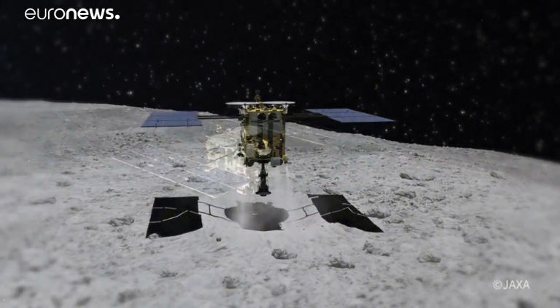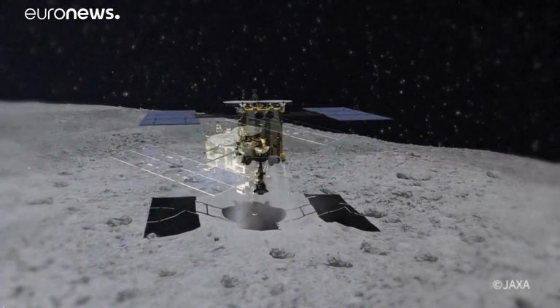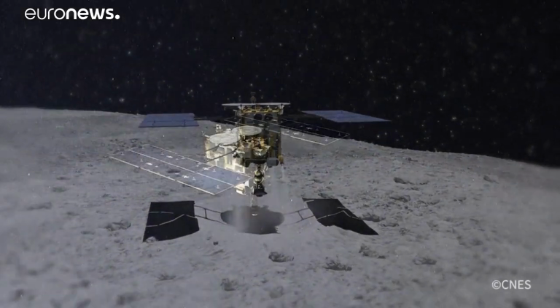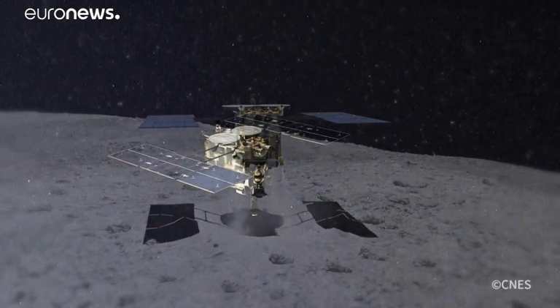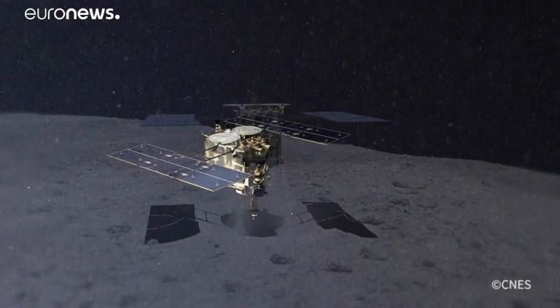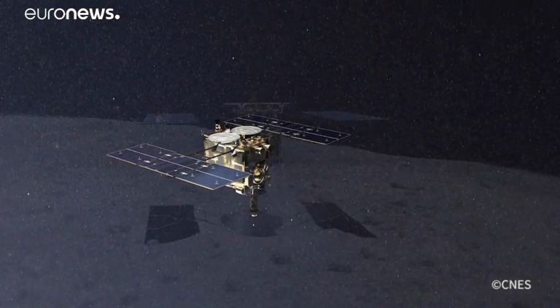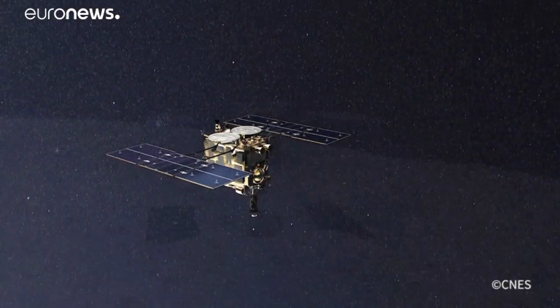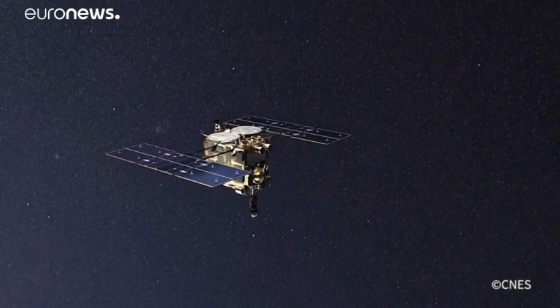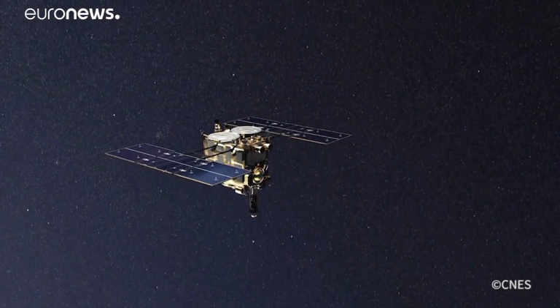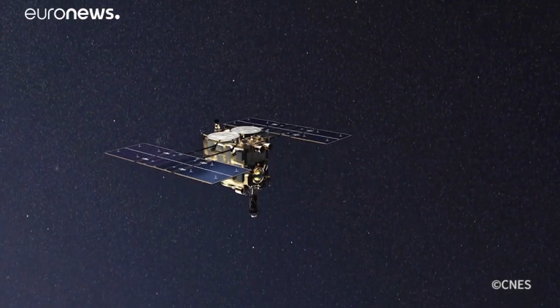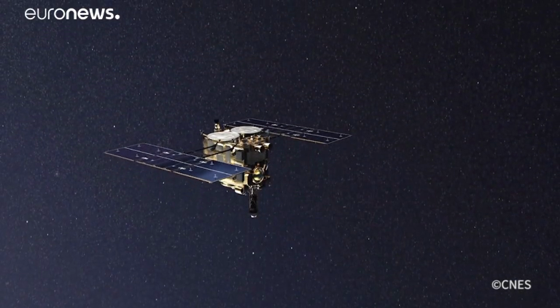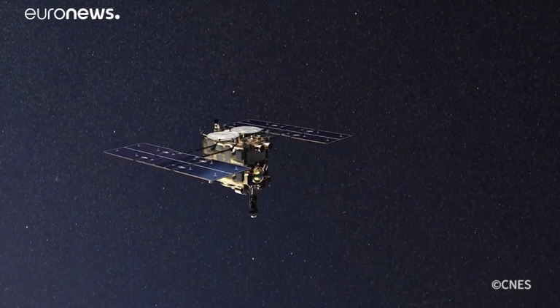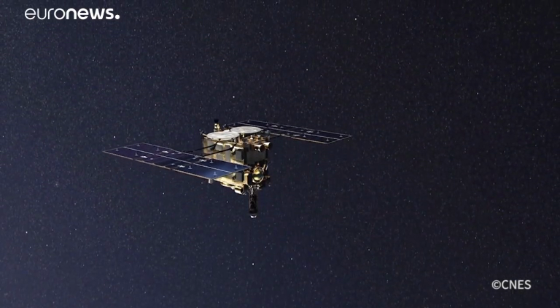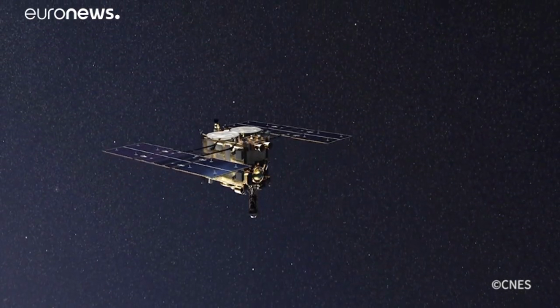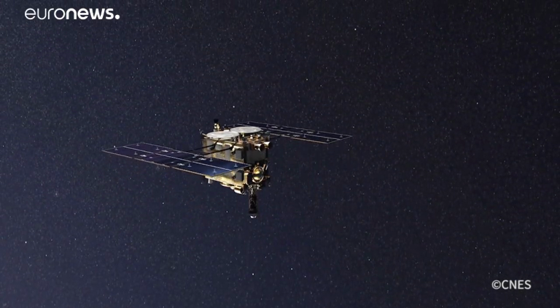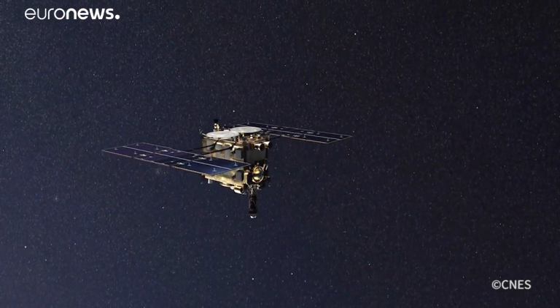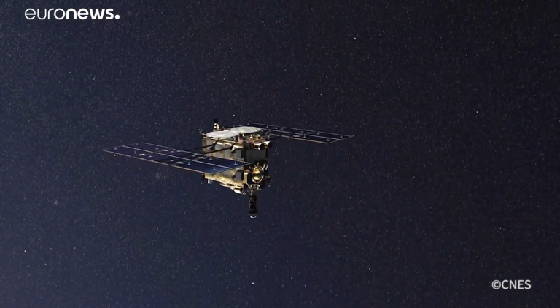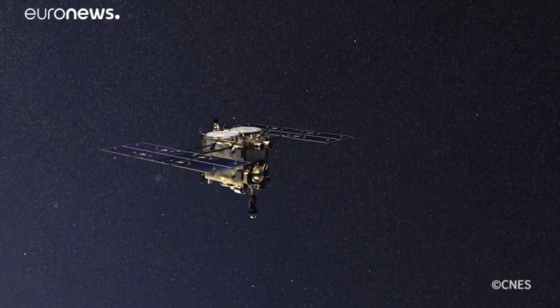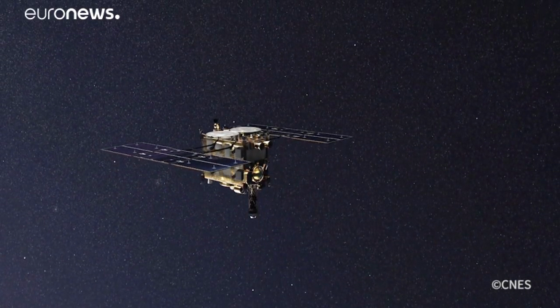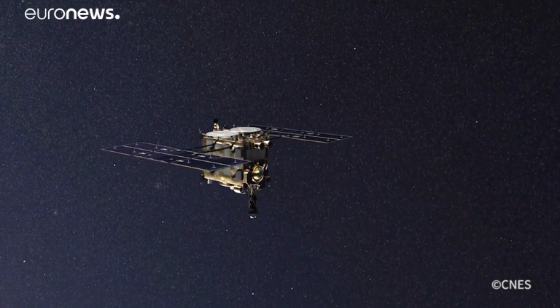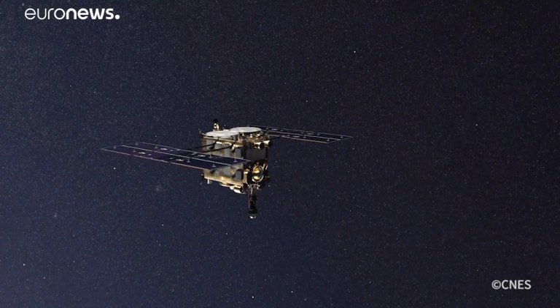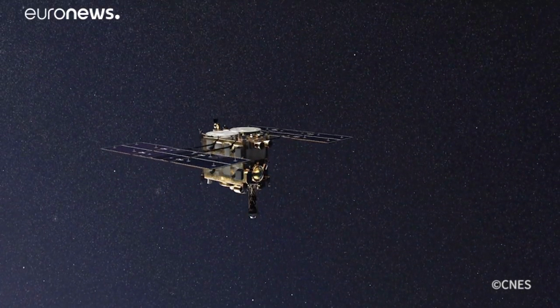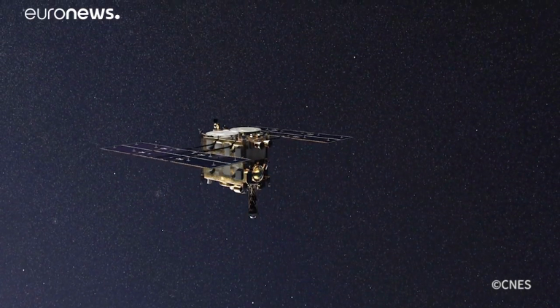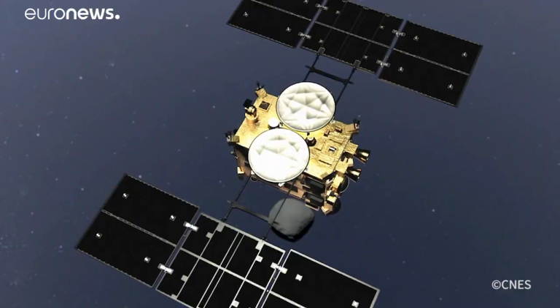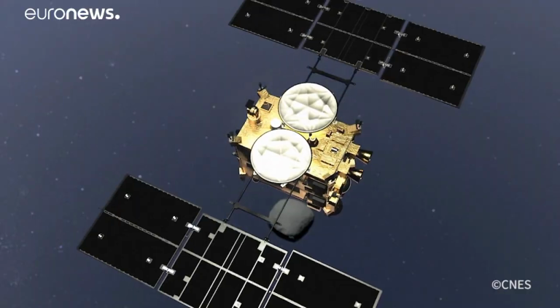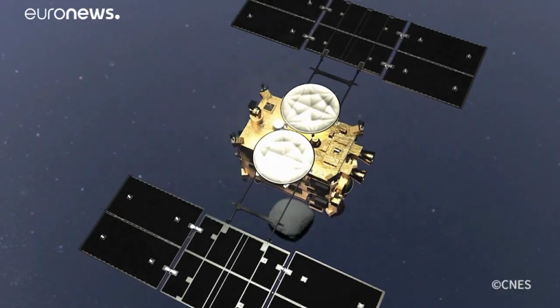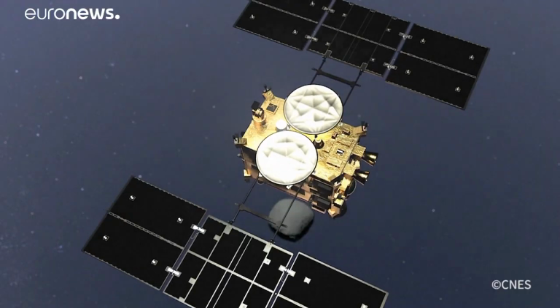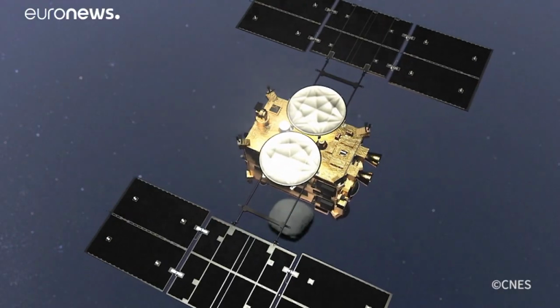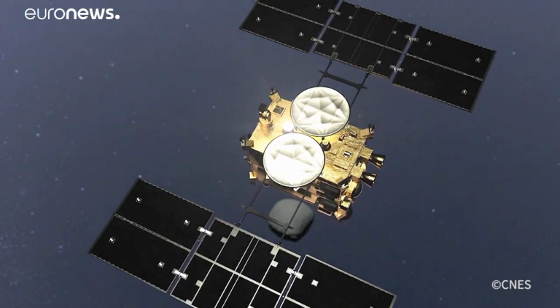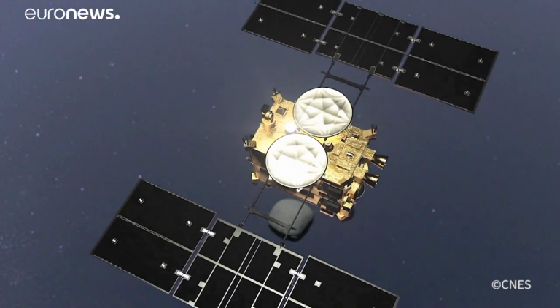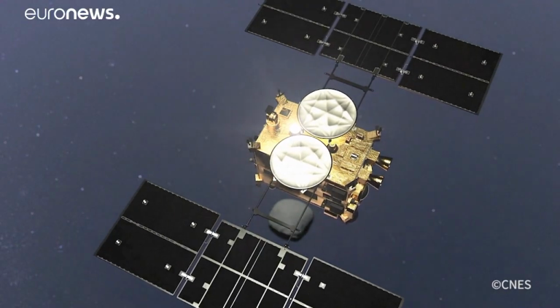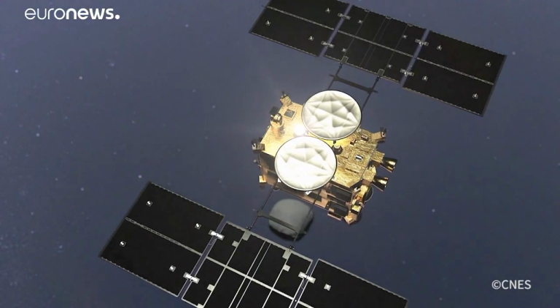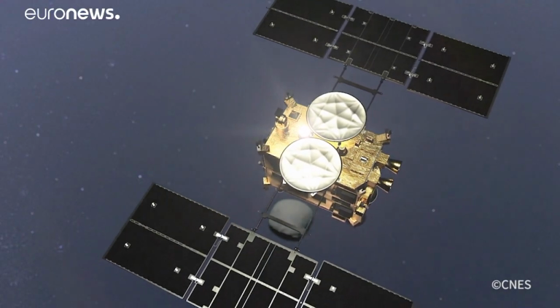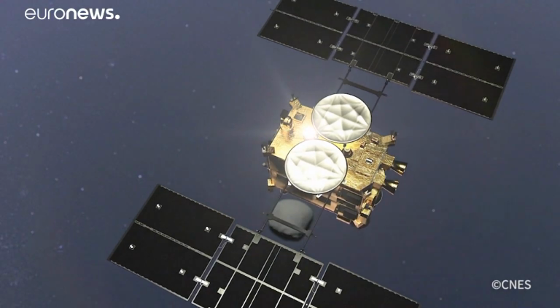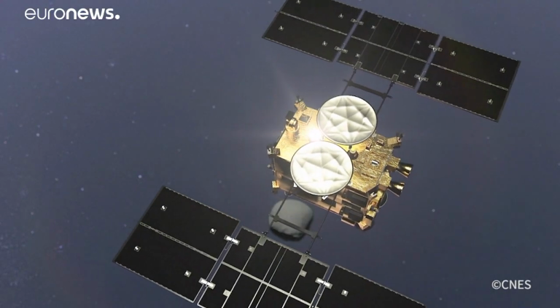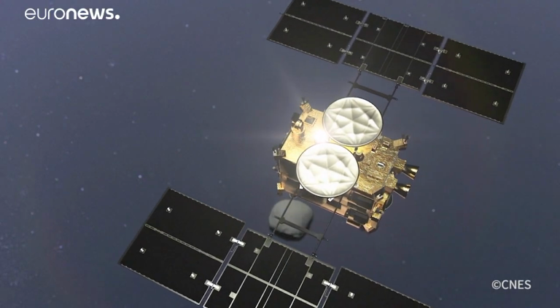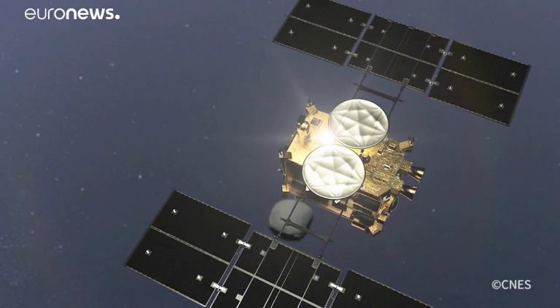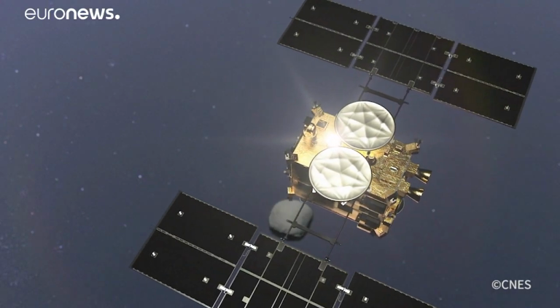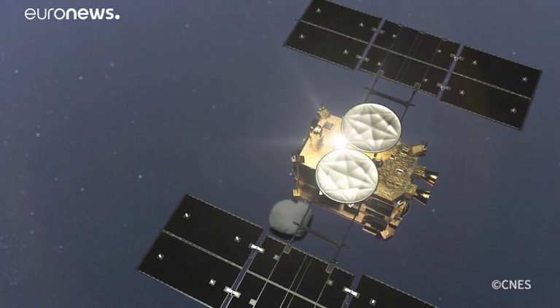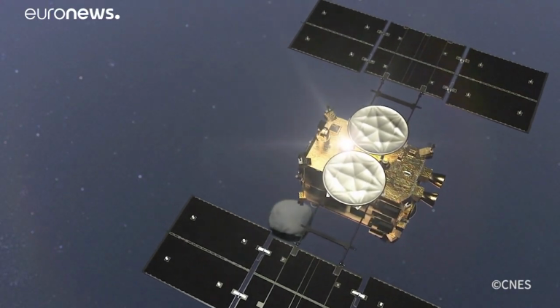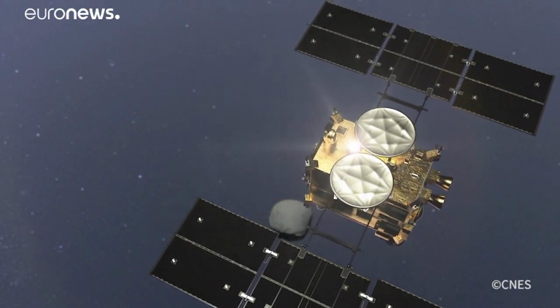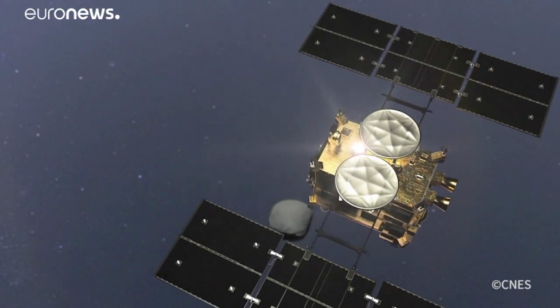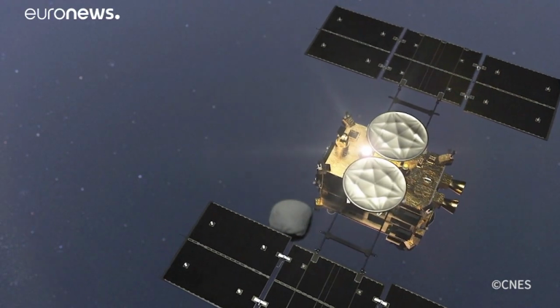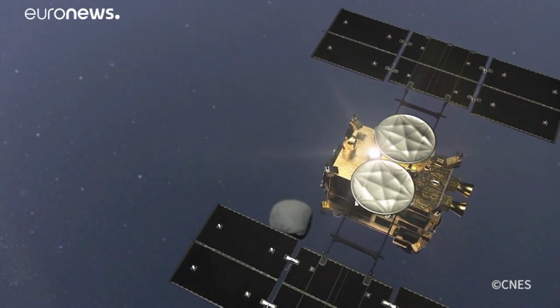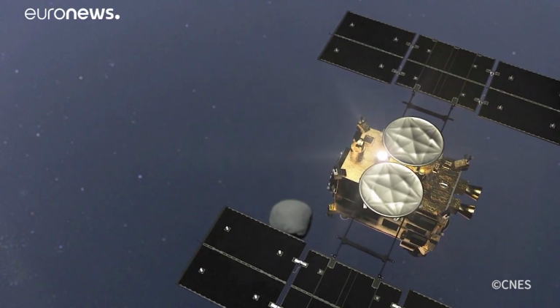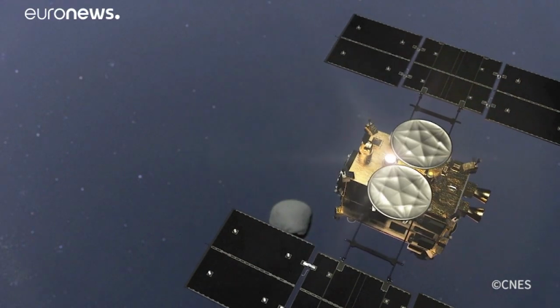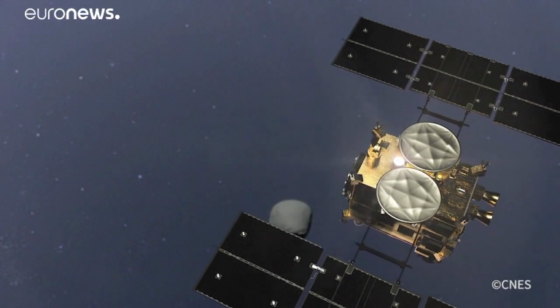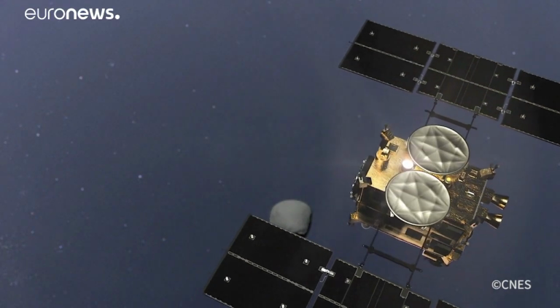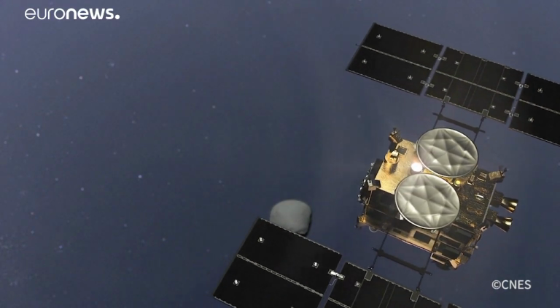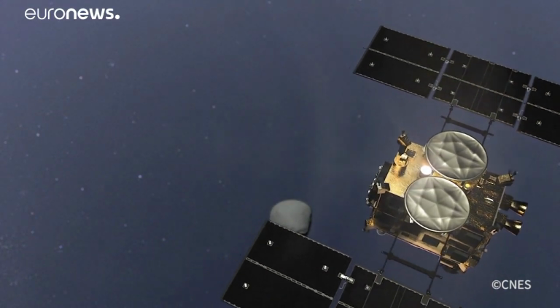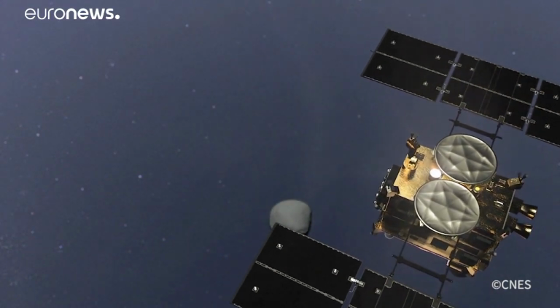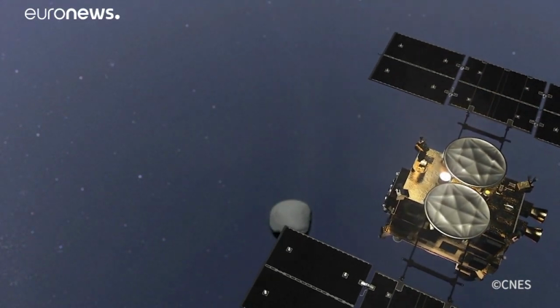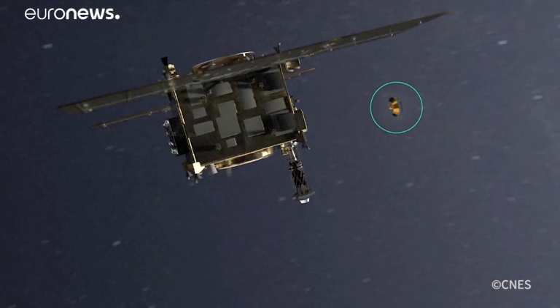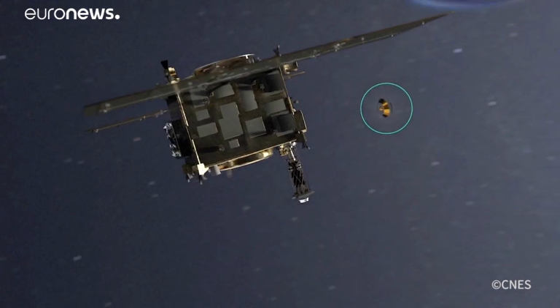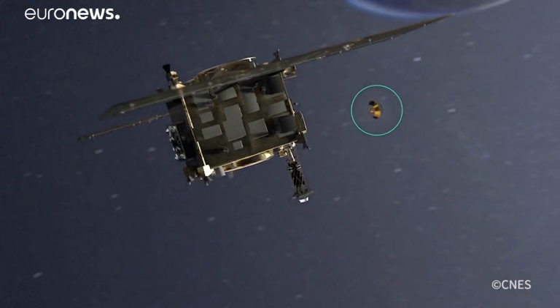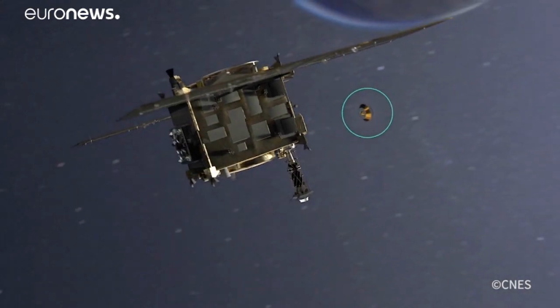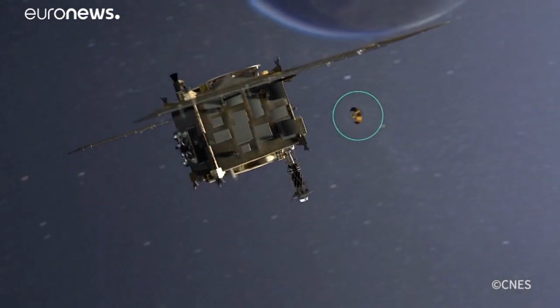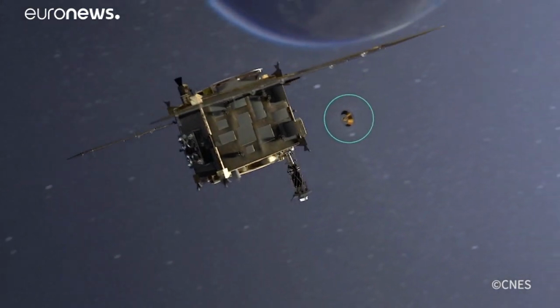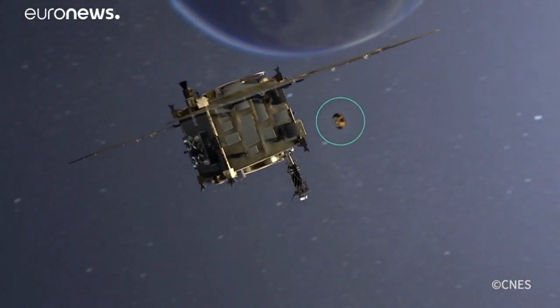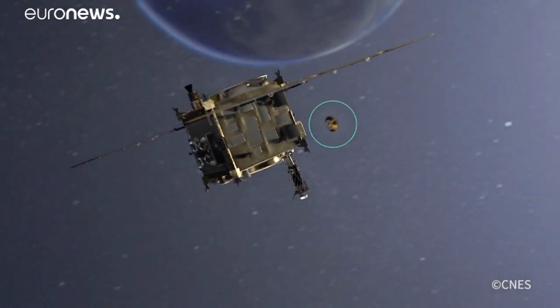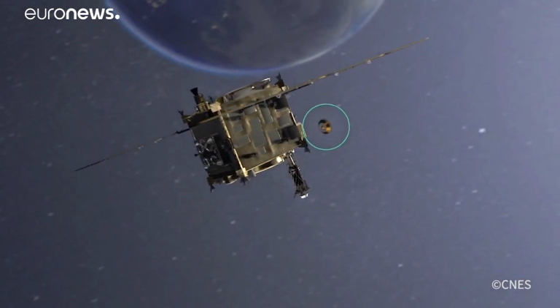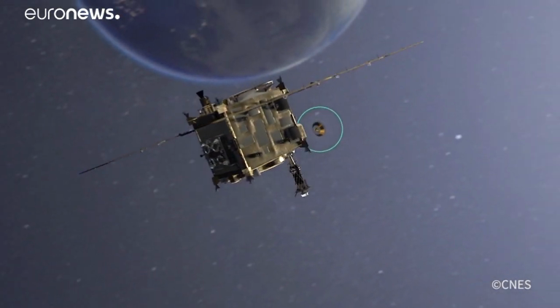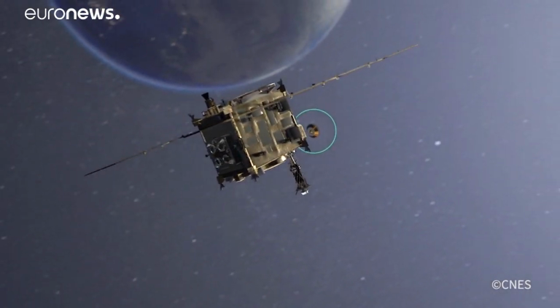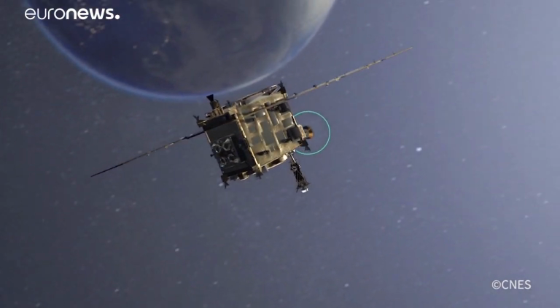Then Hayabusa-2 will lift off with several milligrams of dust and head back to Earth, arriving in 2020.